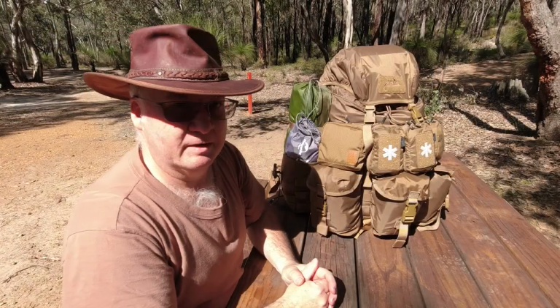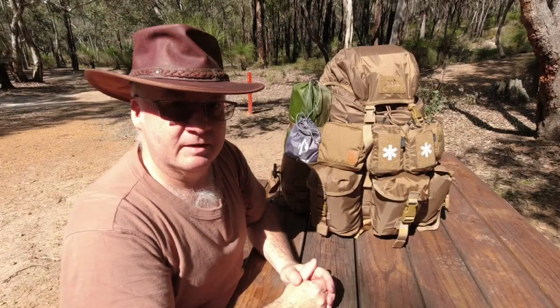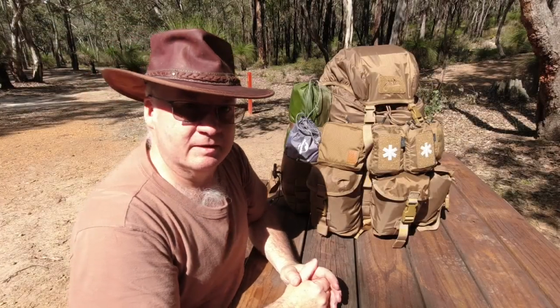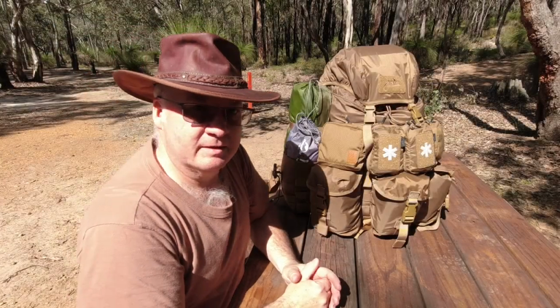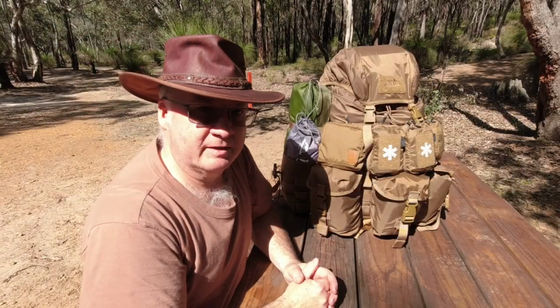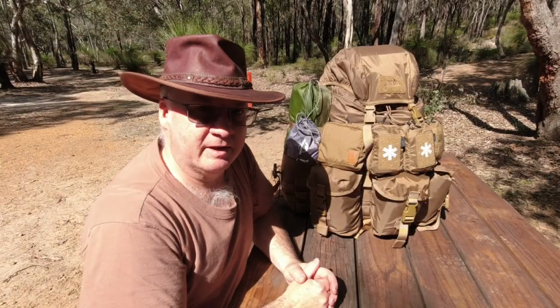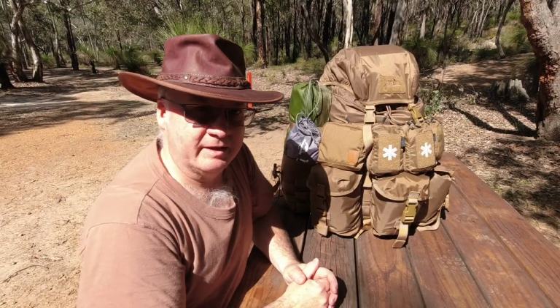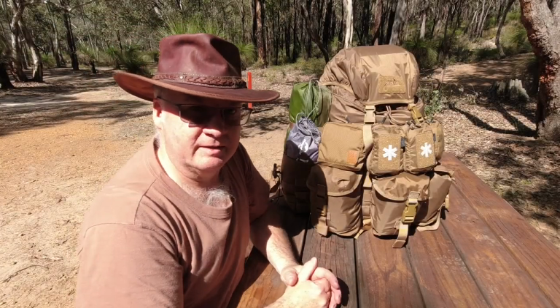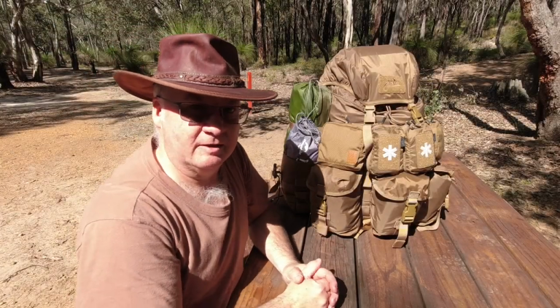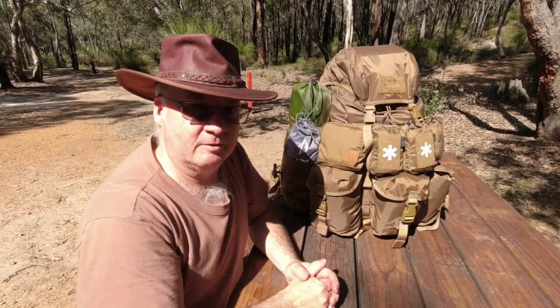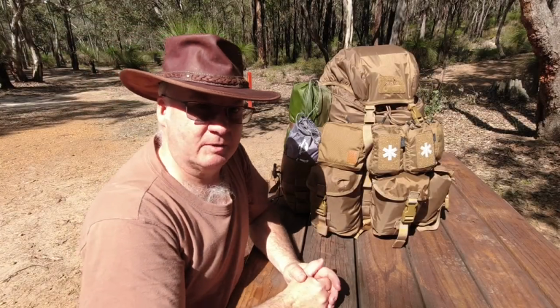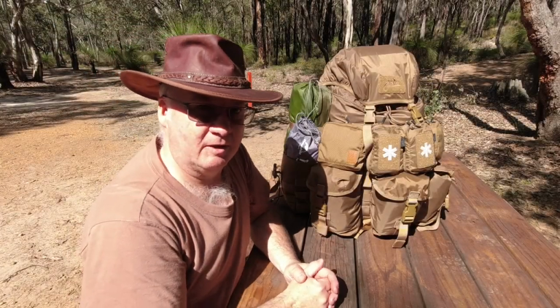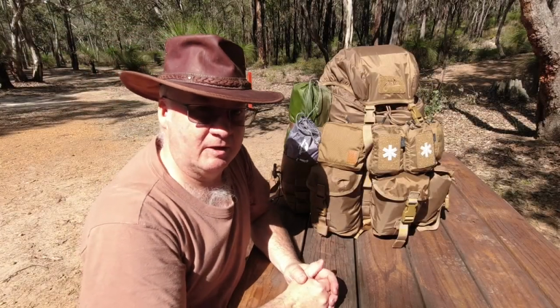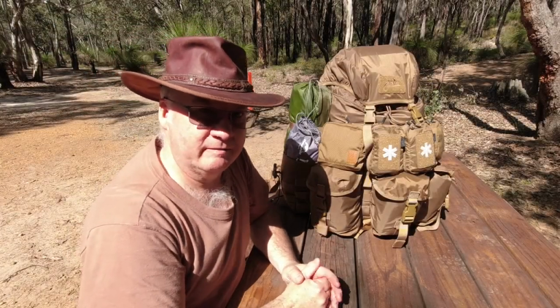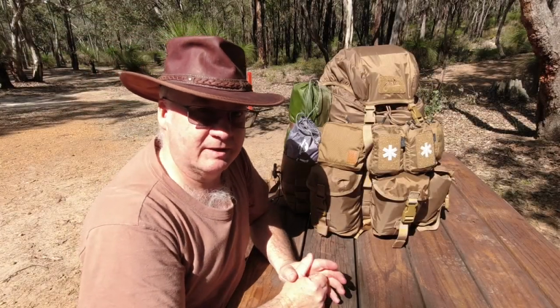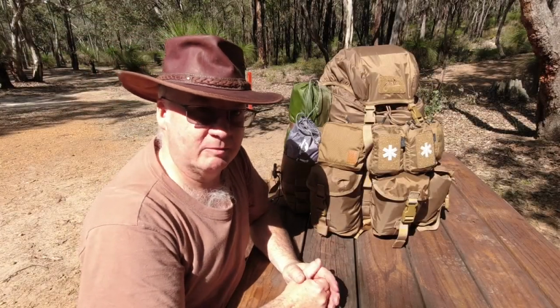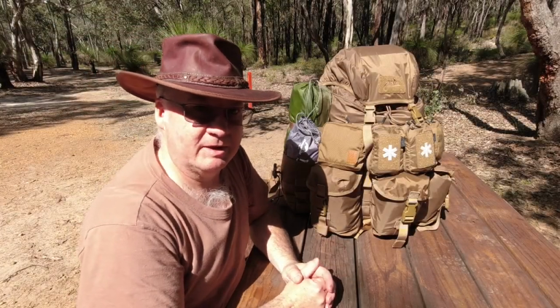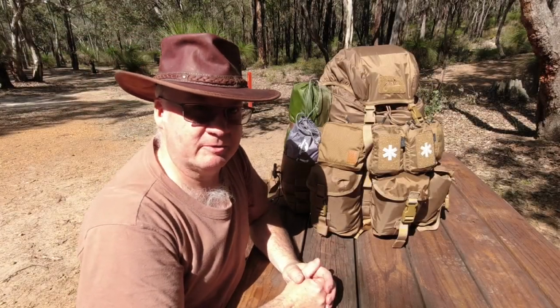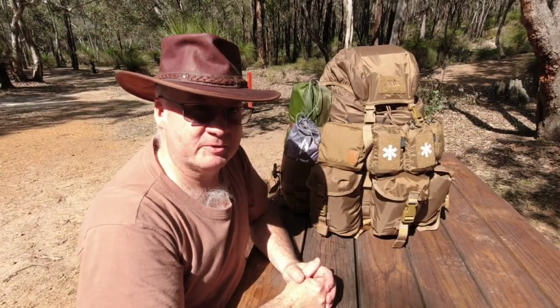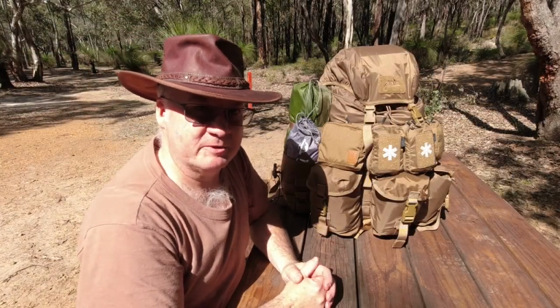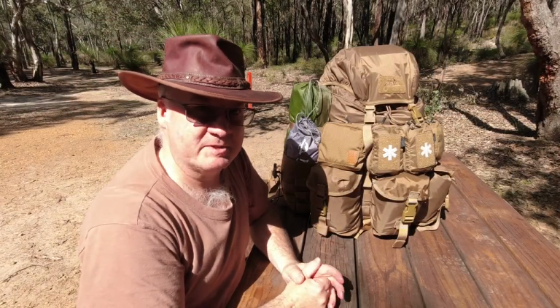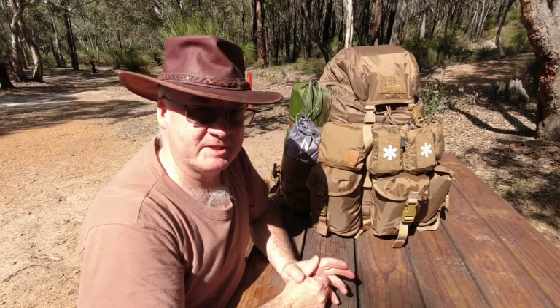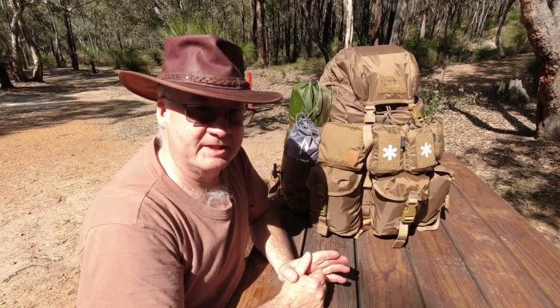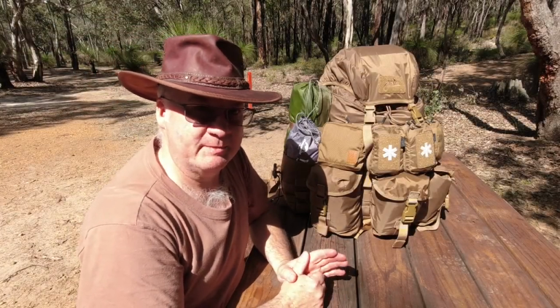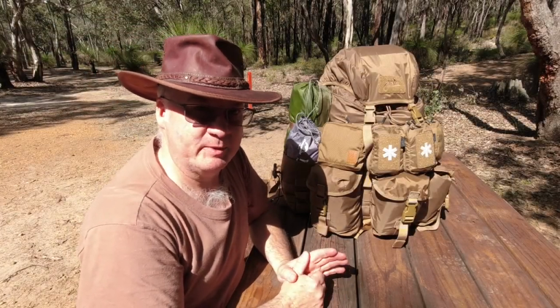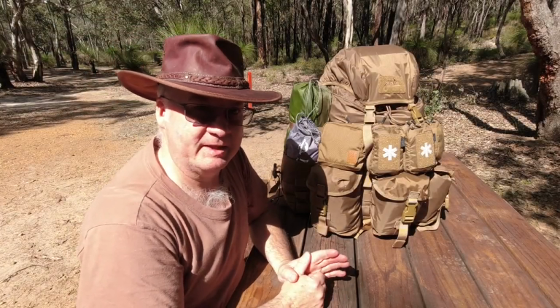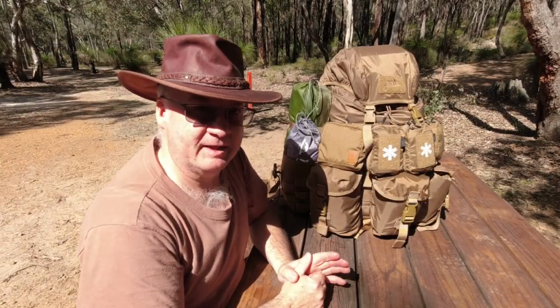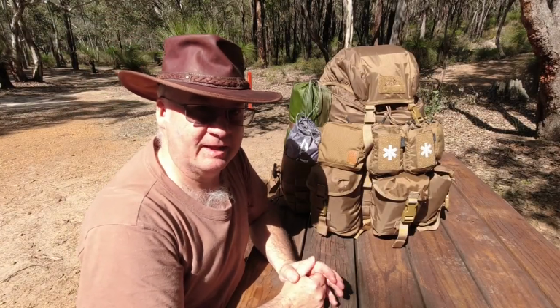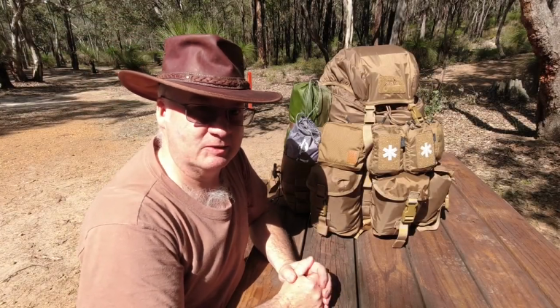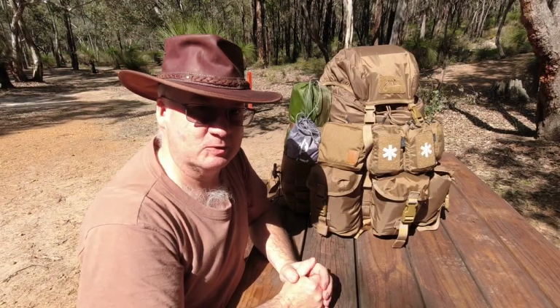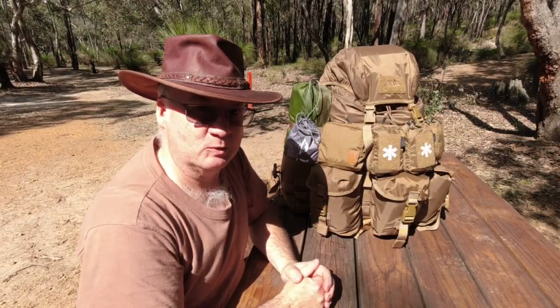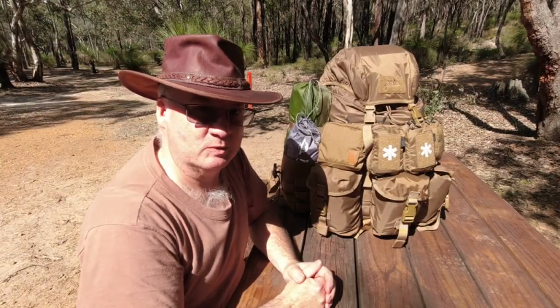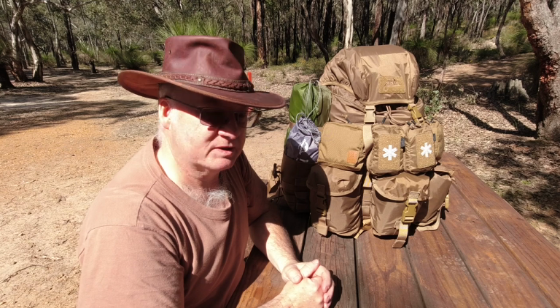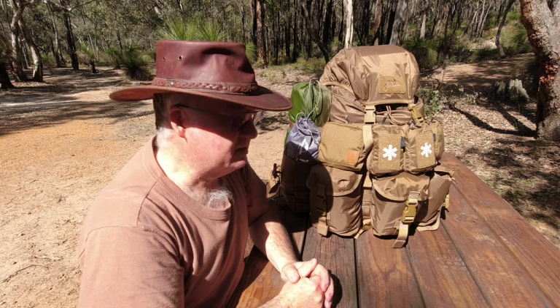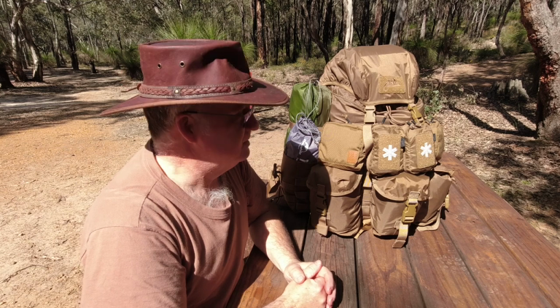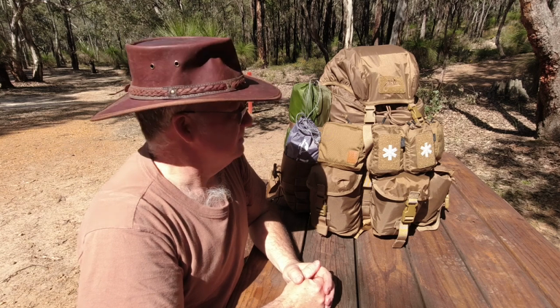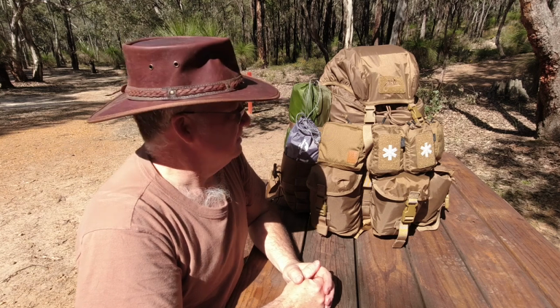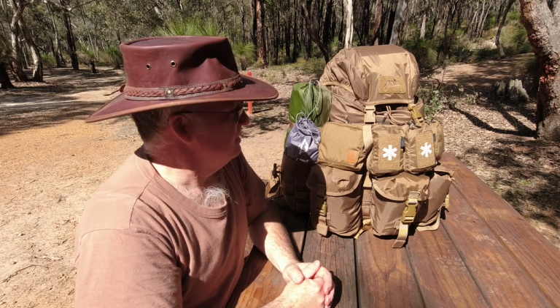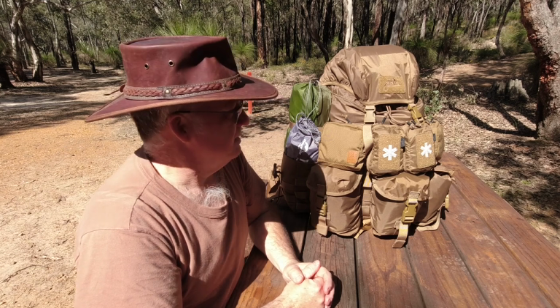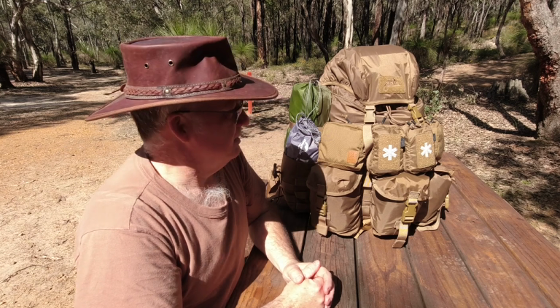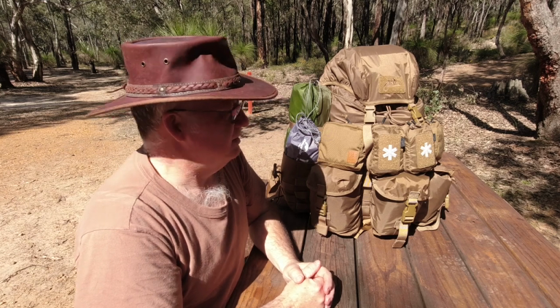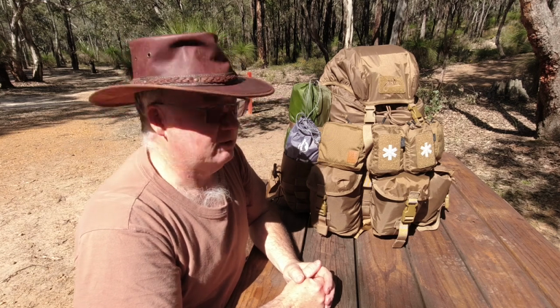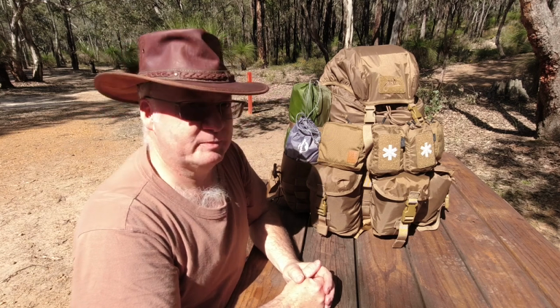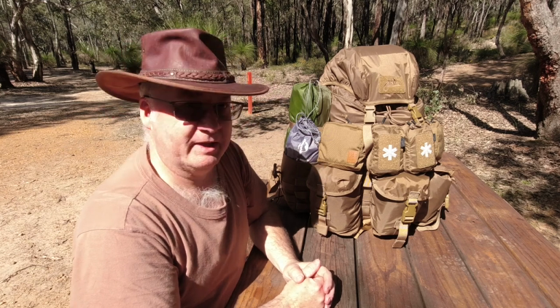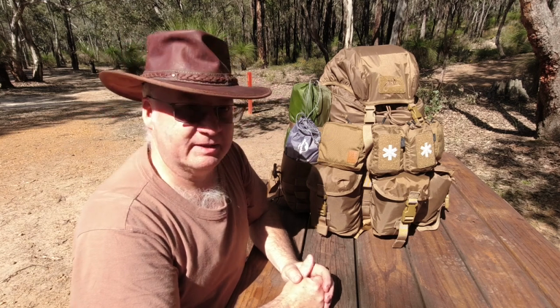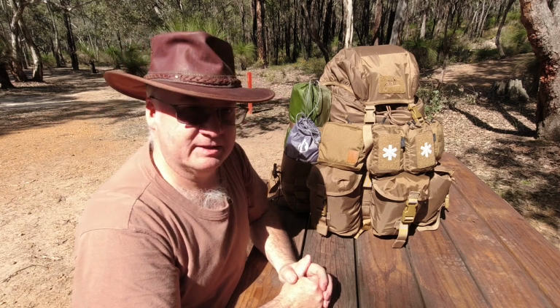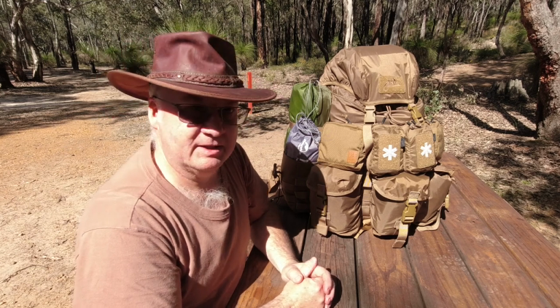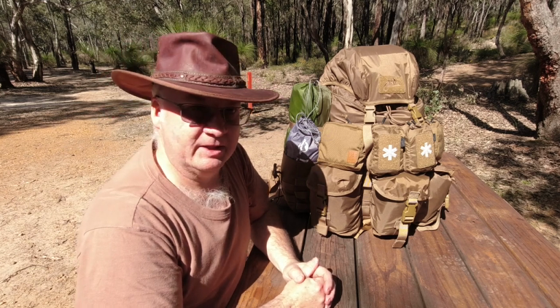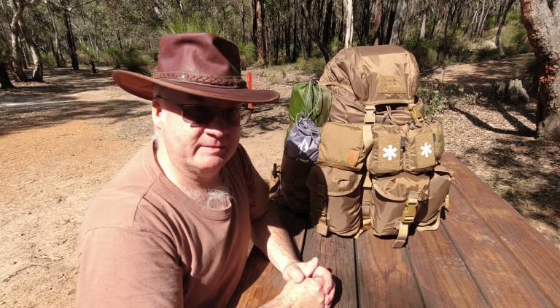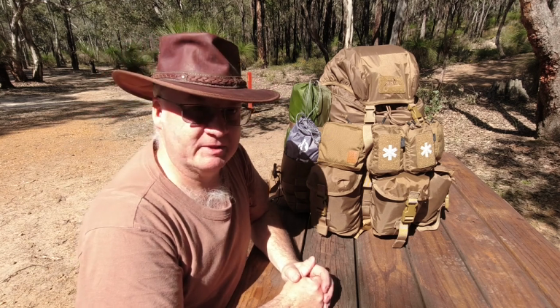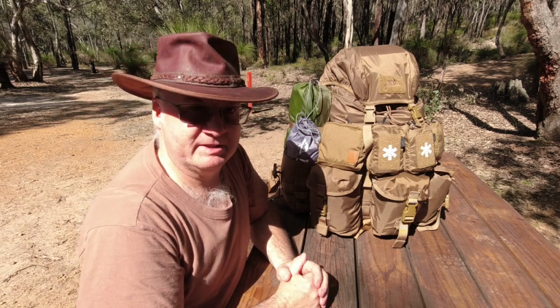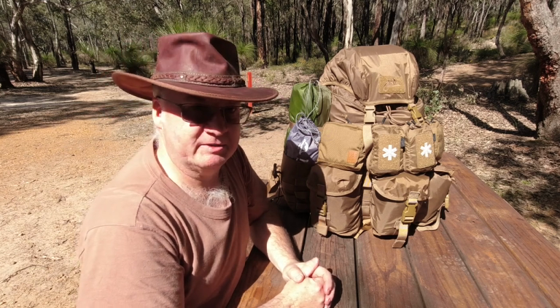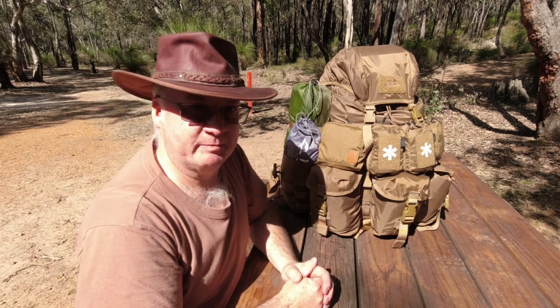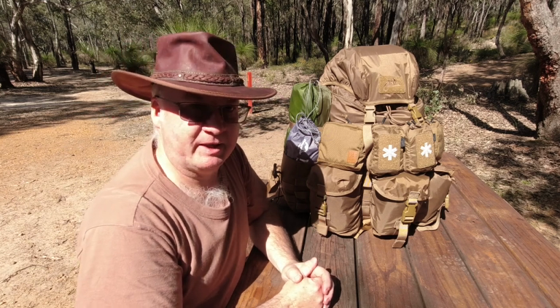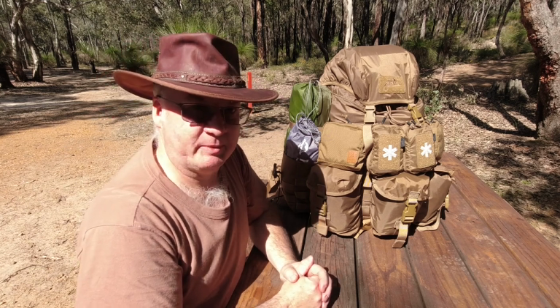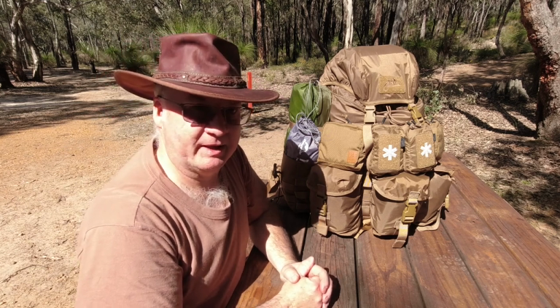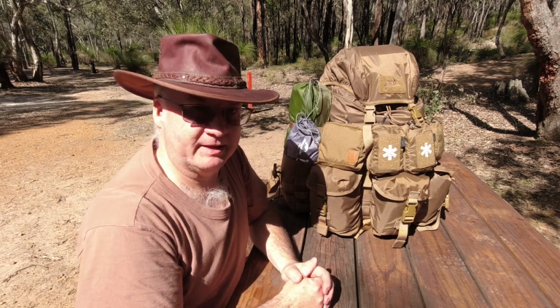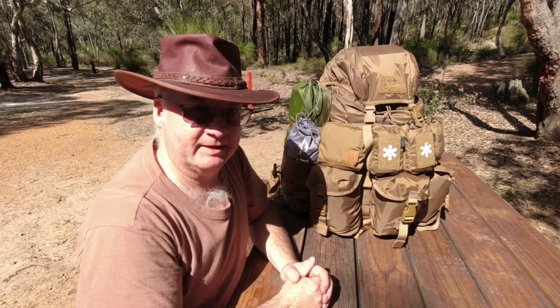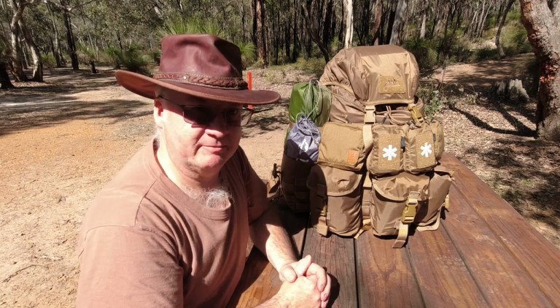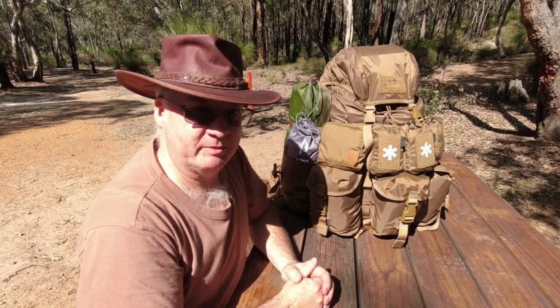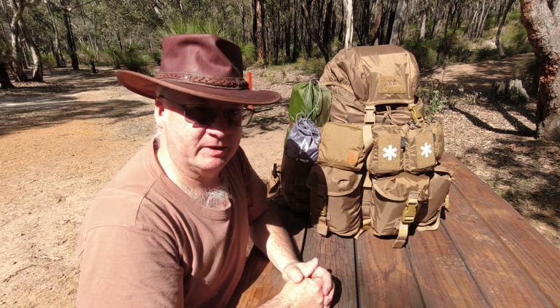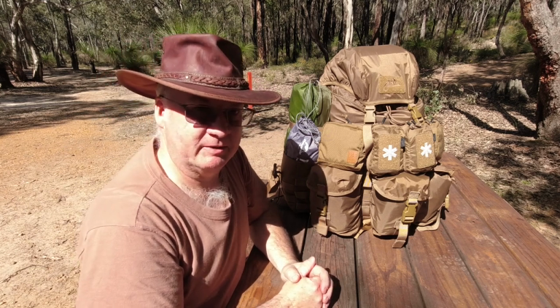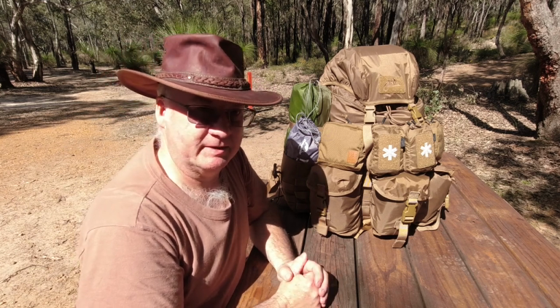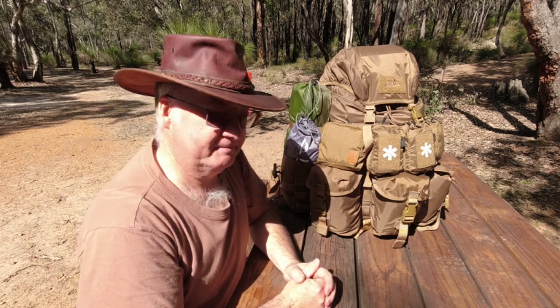Good day, I'm Clive and welcome to CDP Outdoors. This is a little update on the Matilda backpack I've been building.